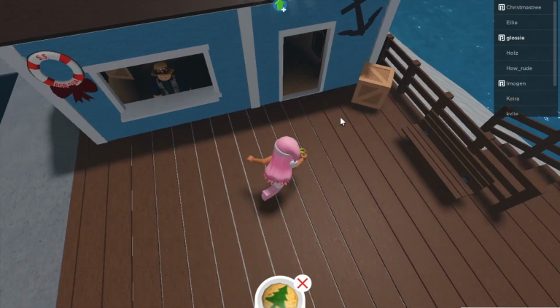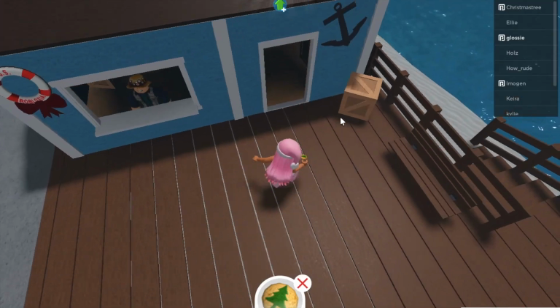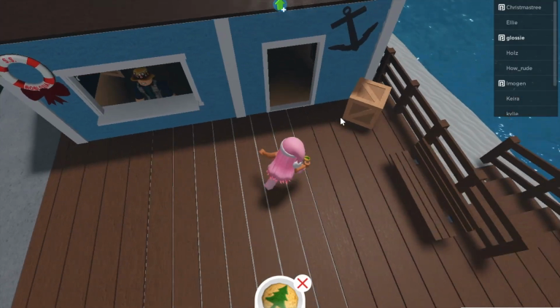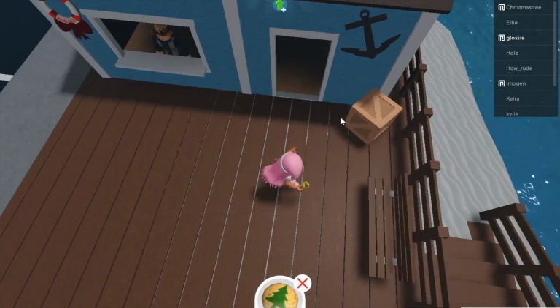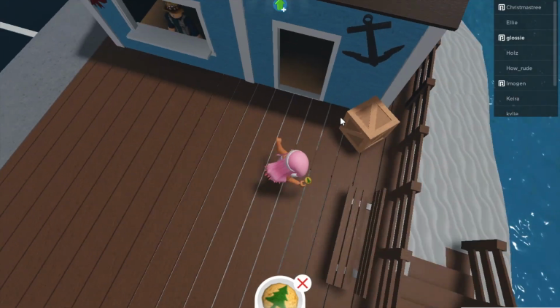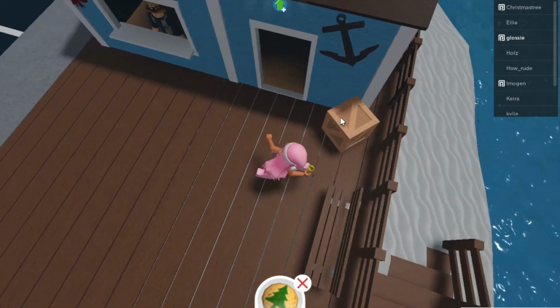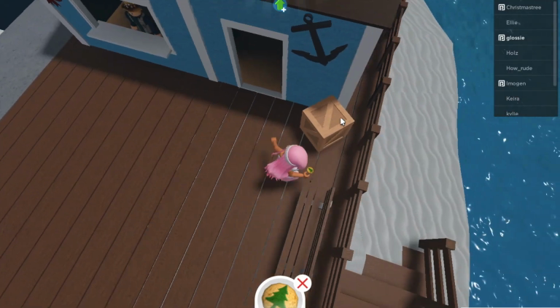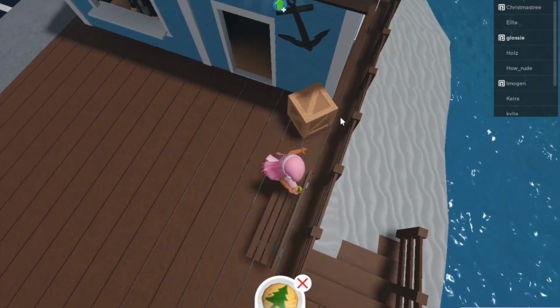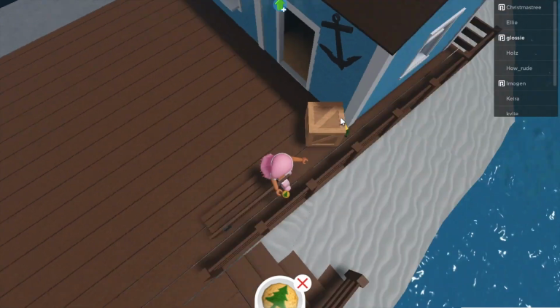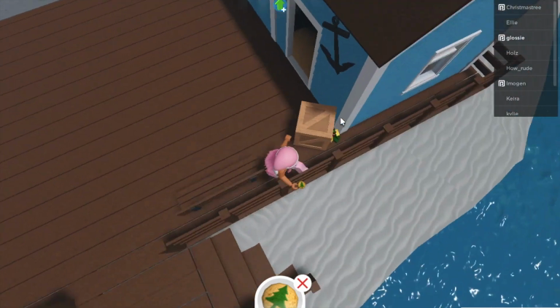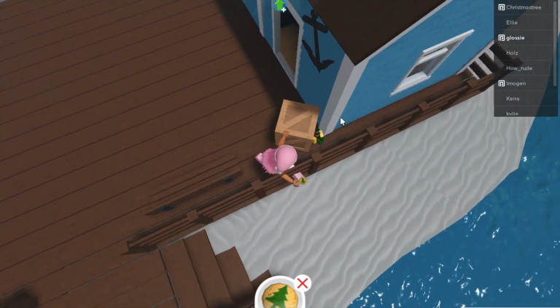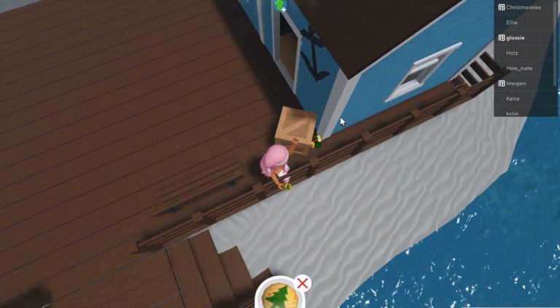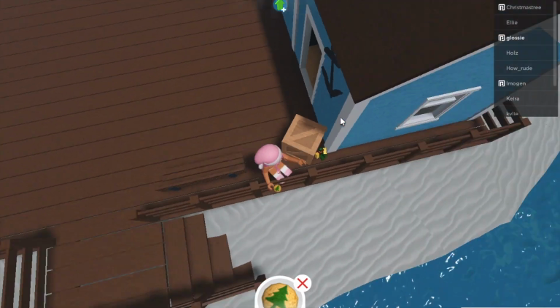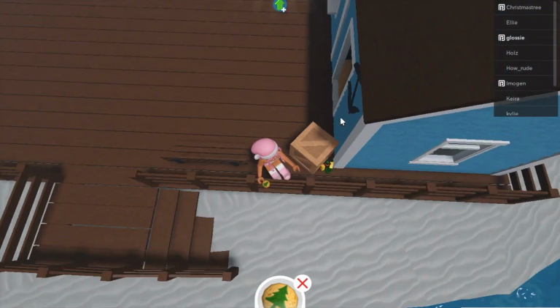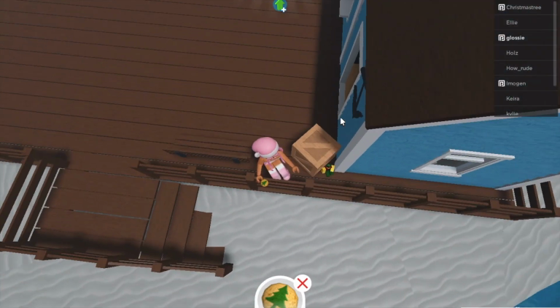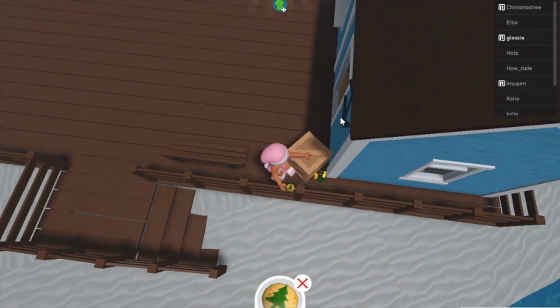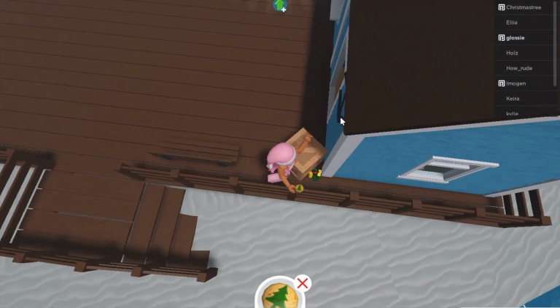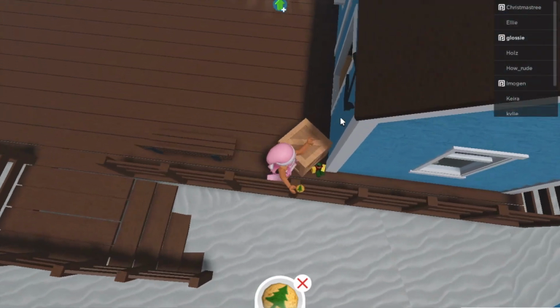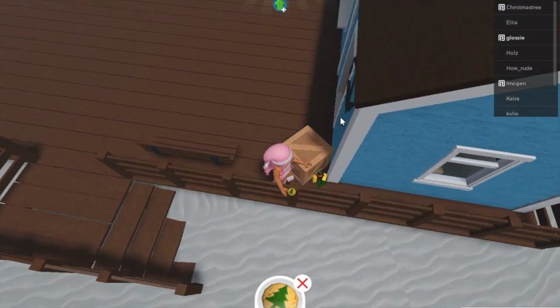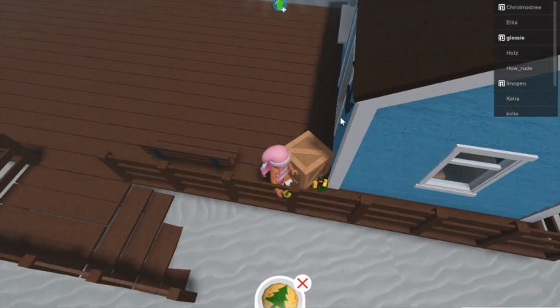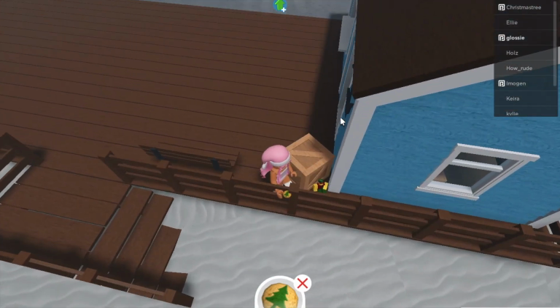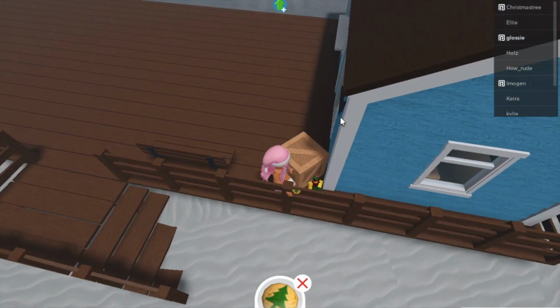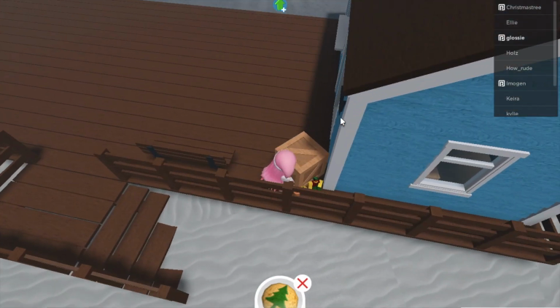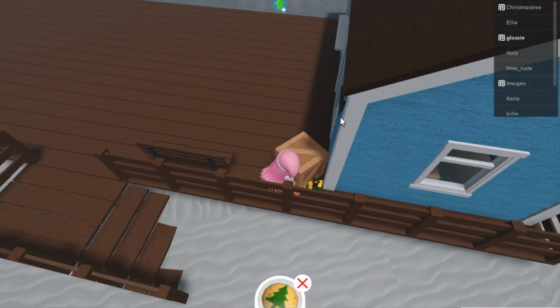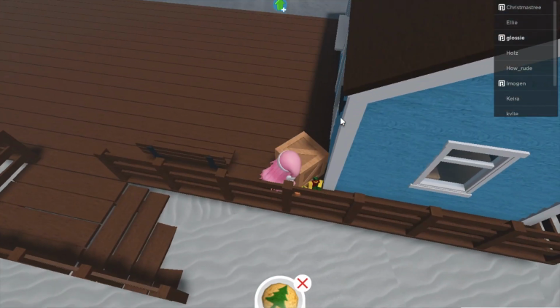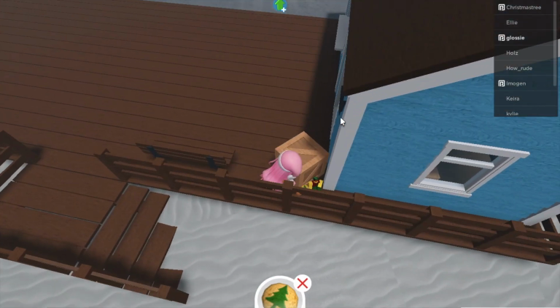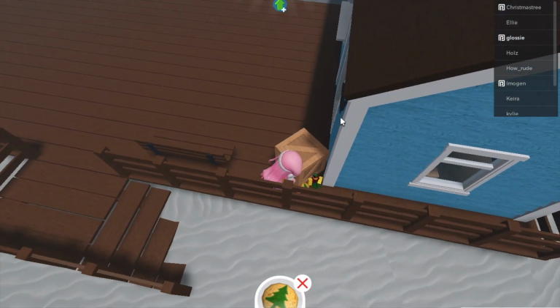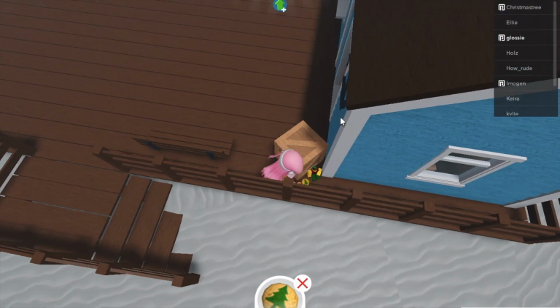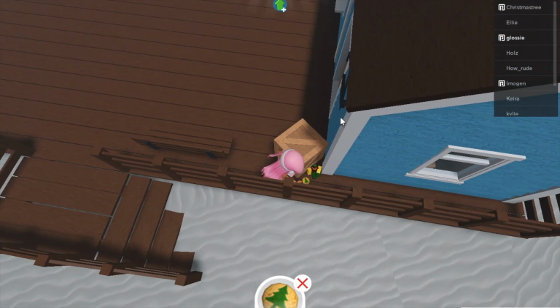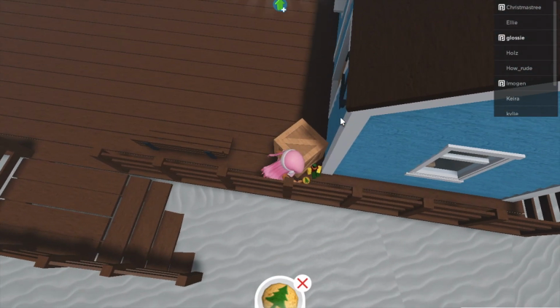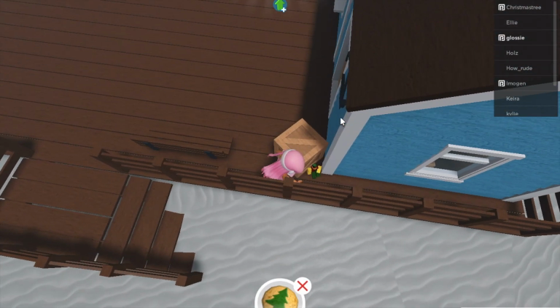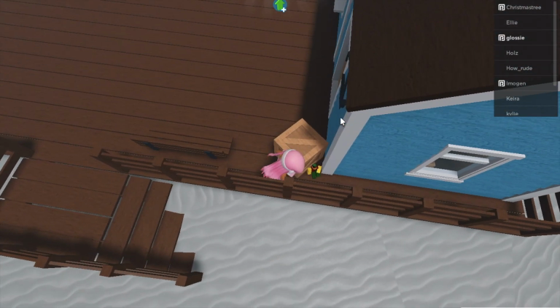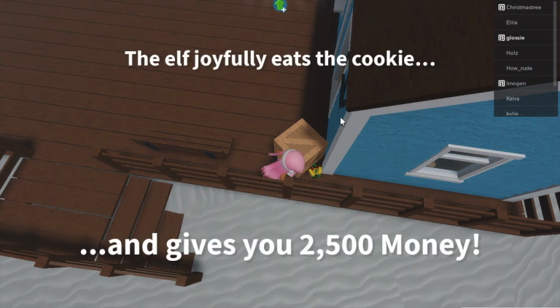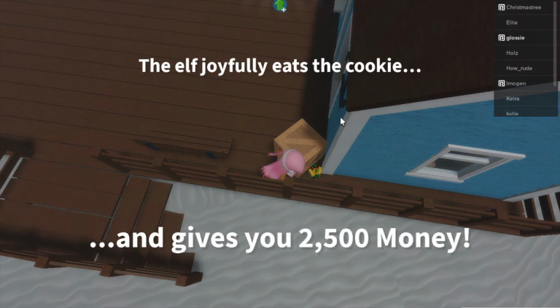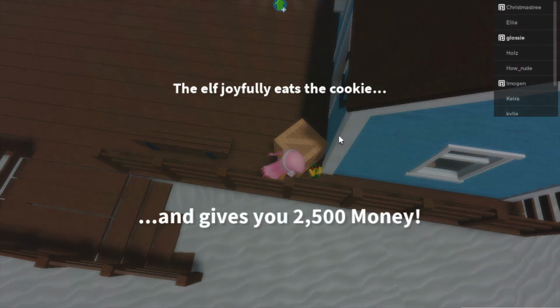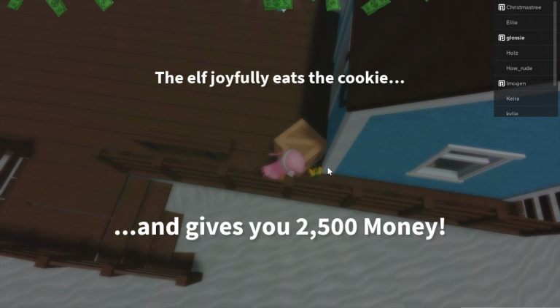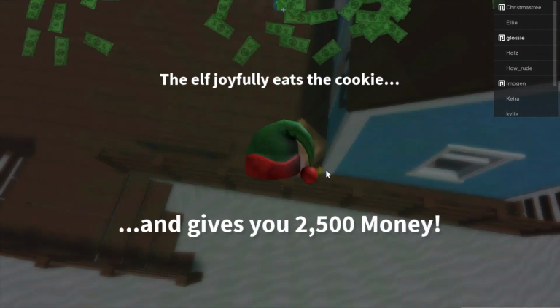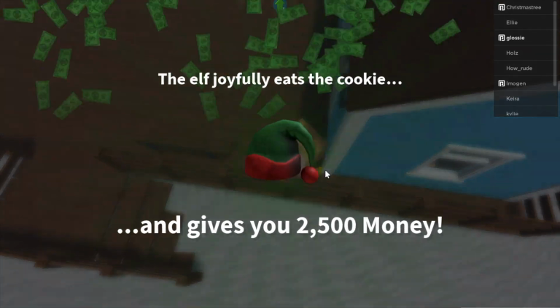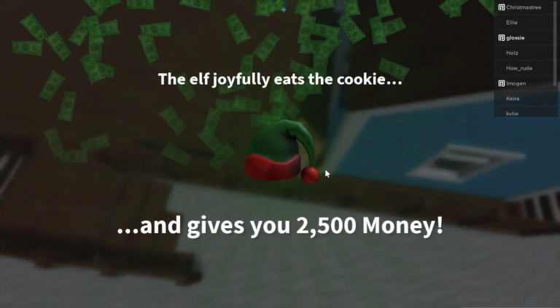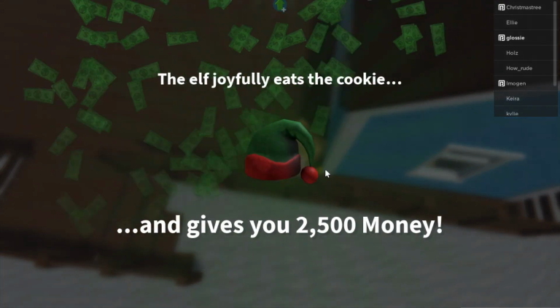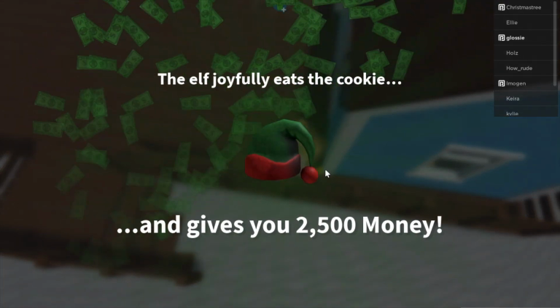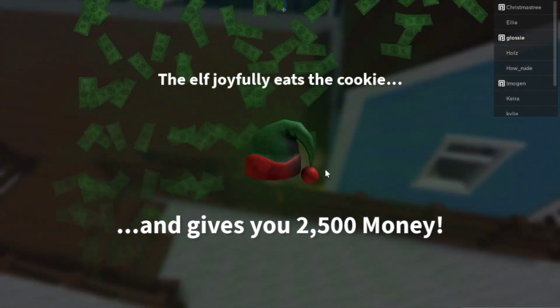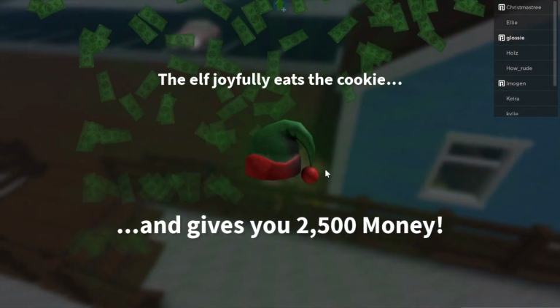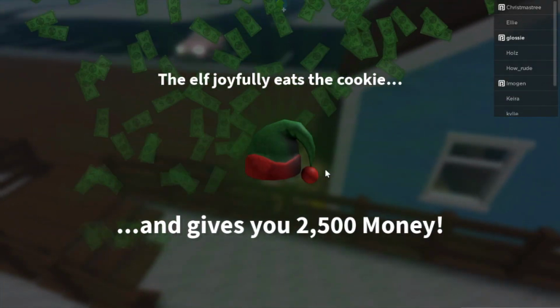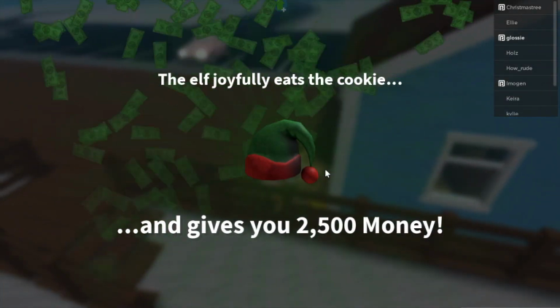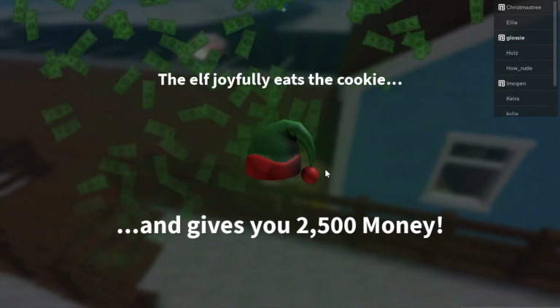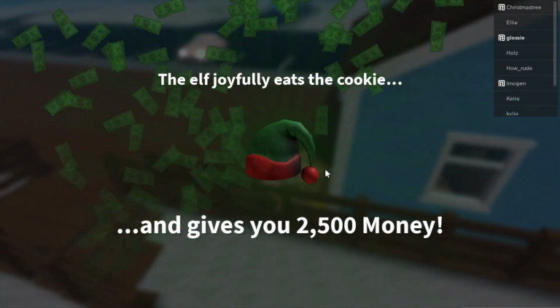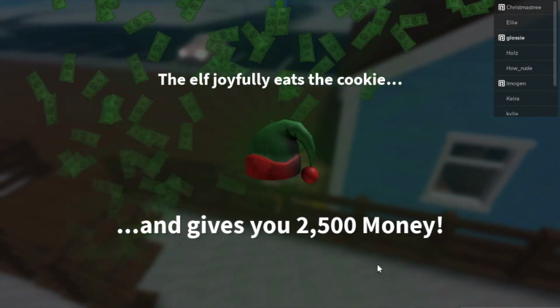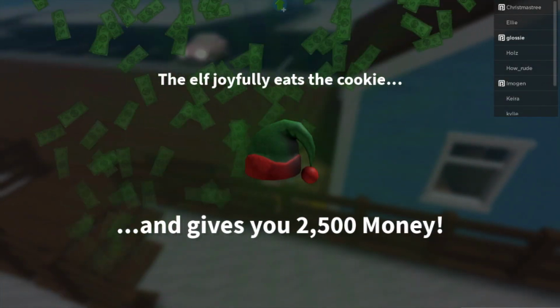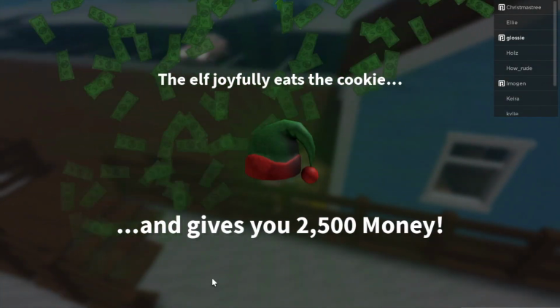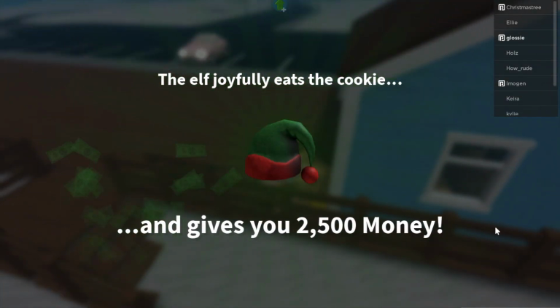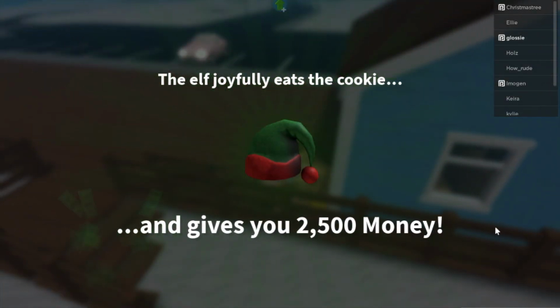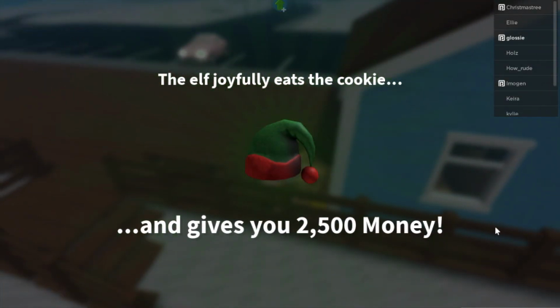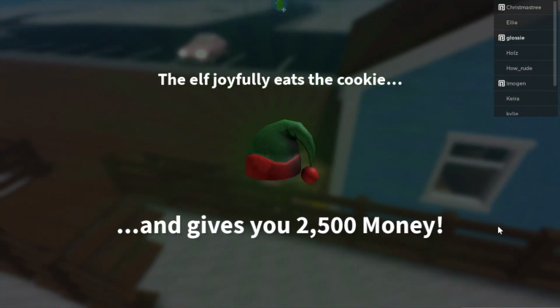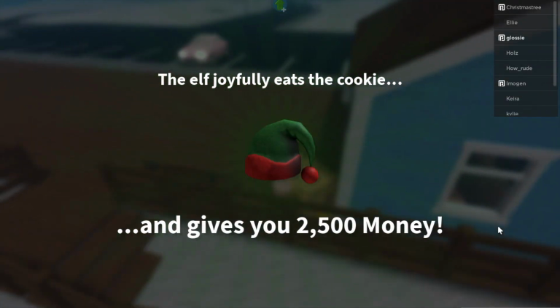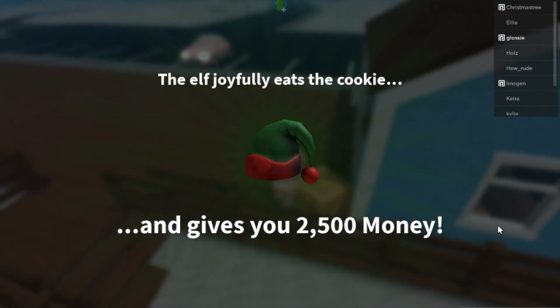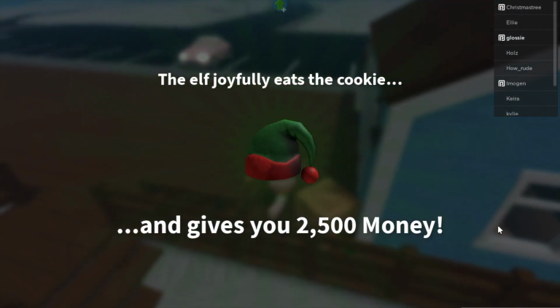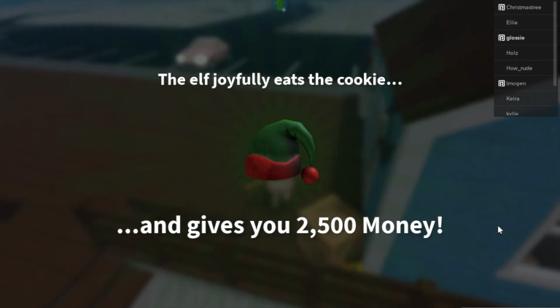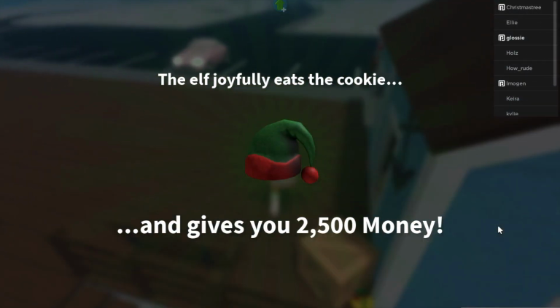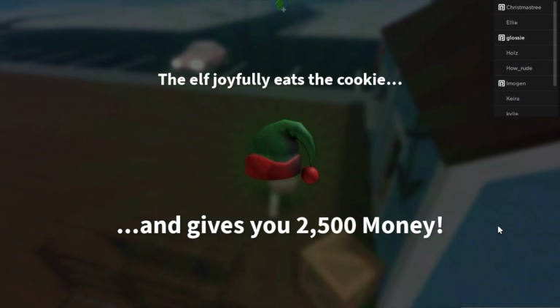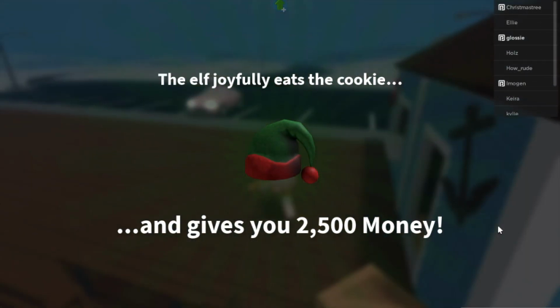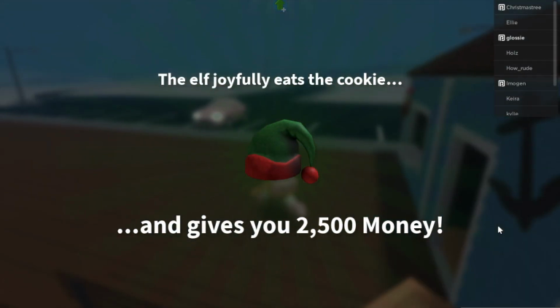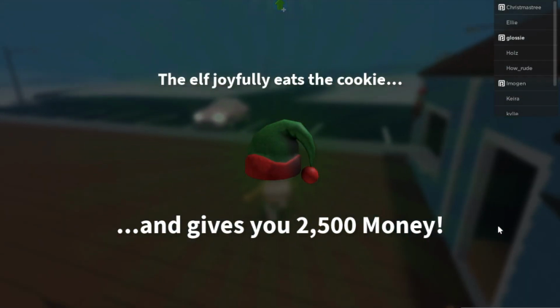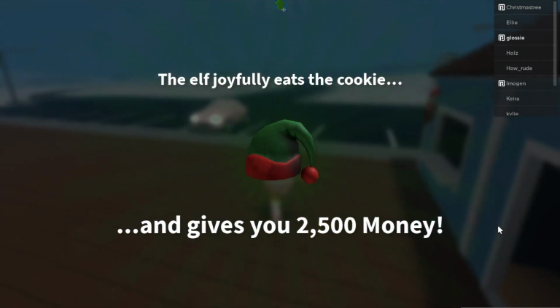So once you're here, you just want to go towards this crate, and there is a little elf, and you just want to give it the cookie. And then you get 2.5k.